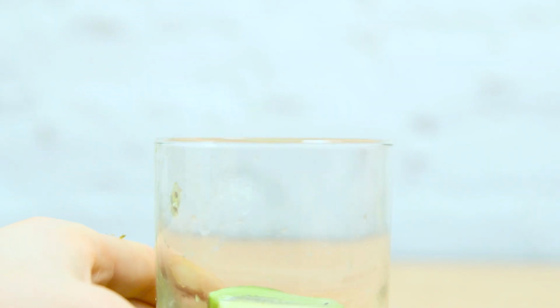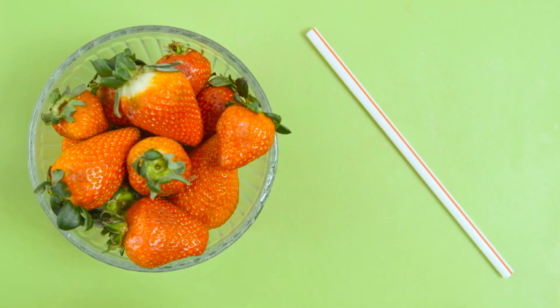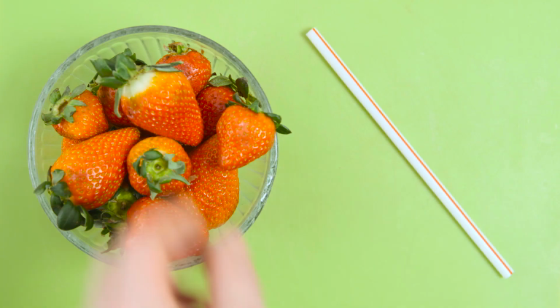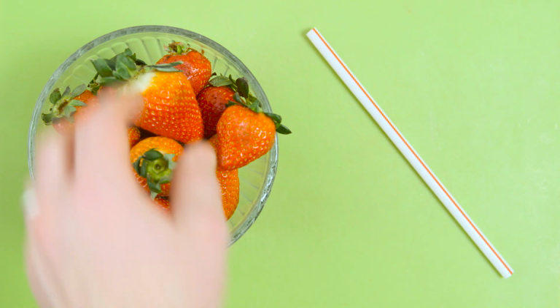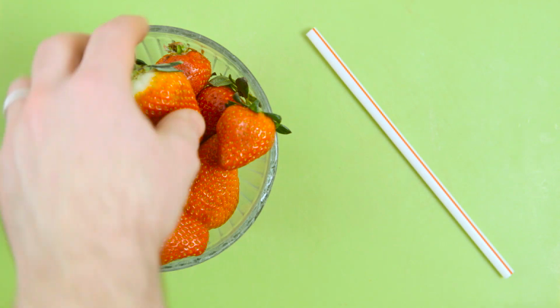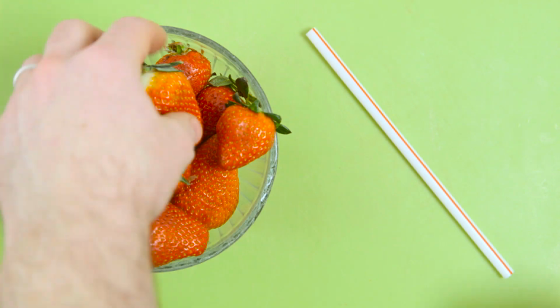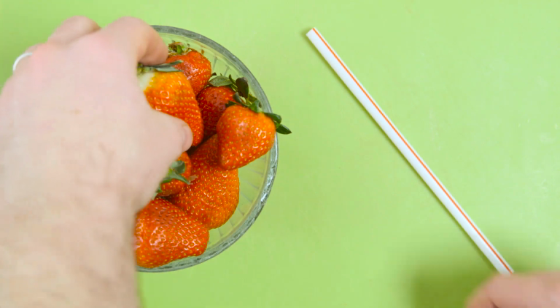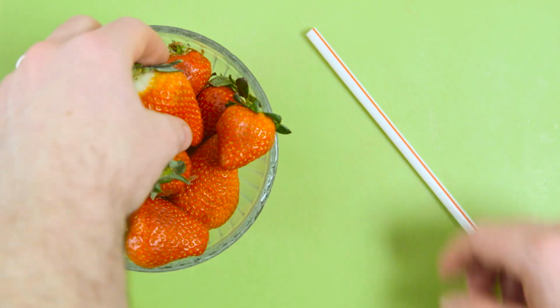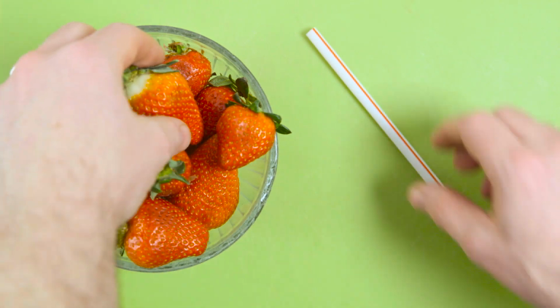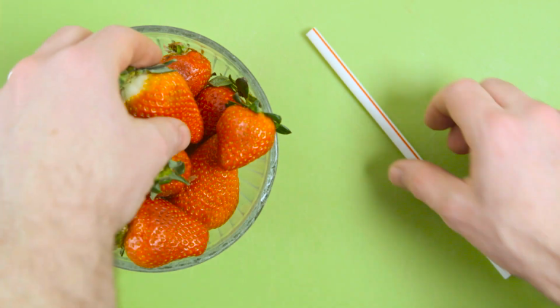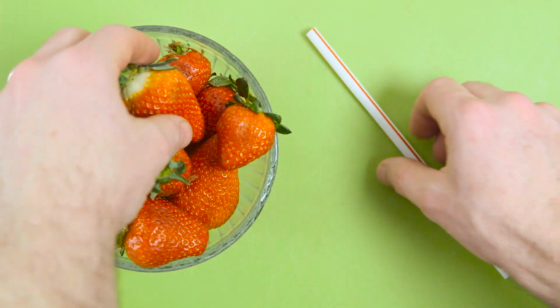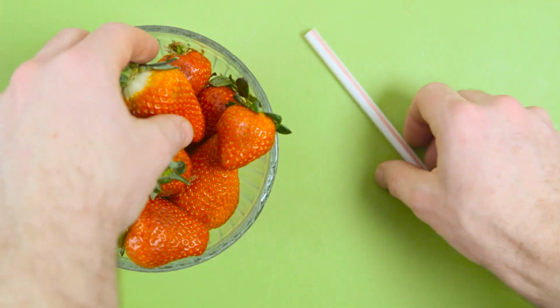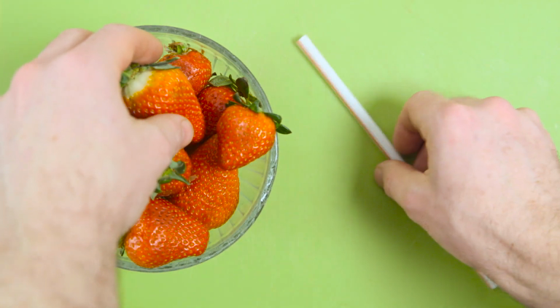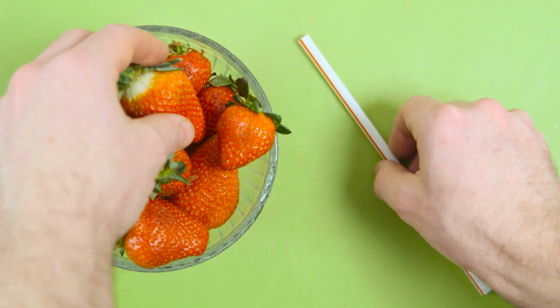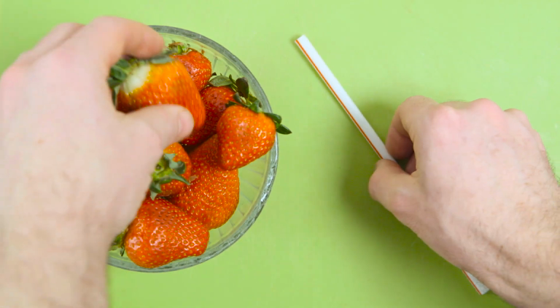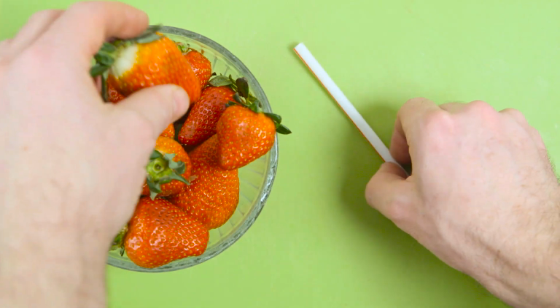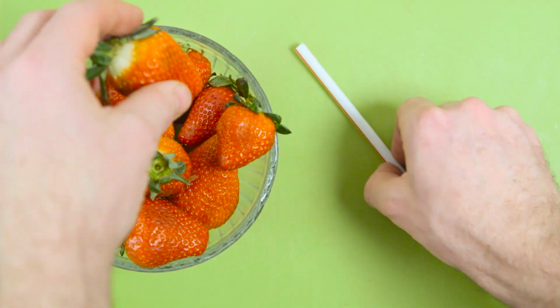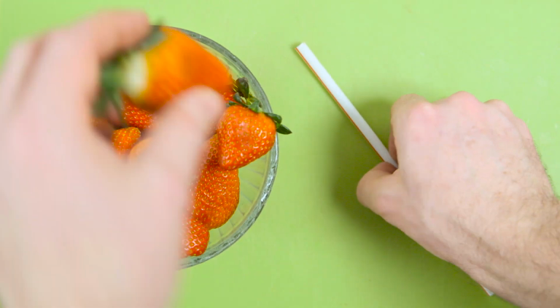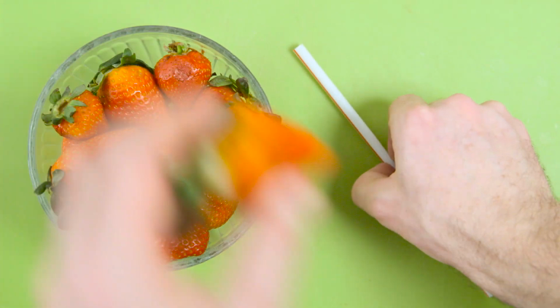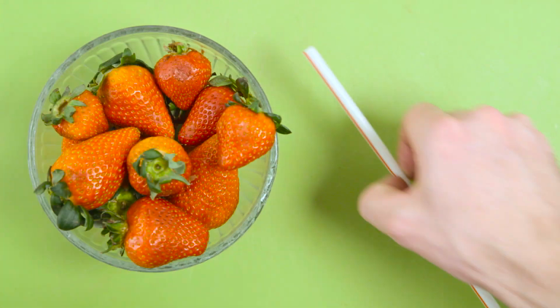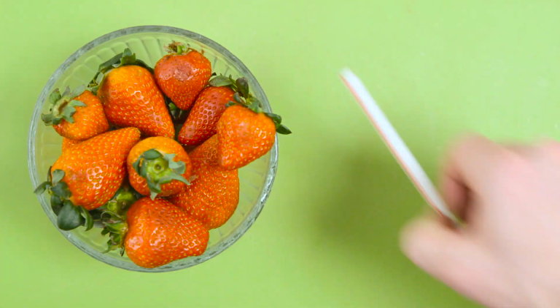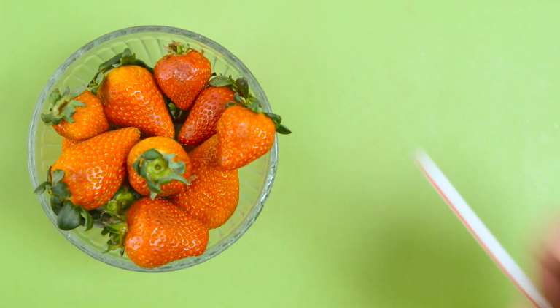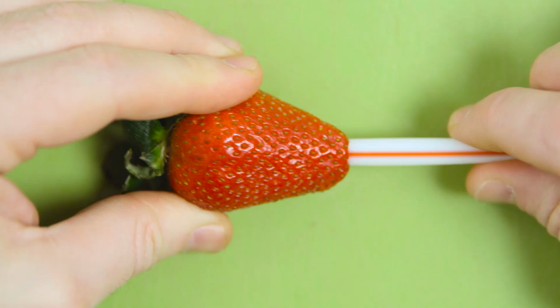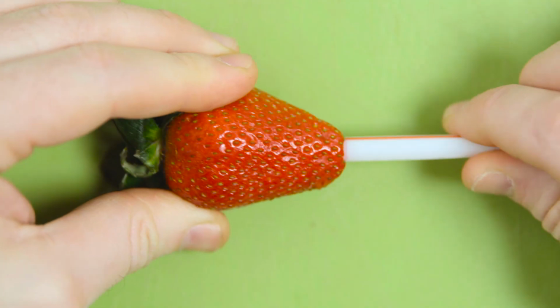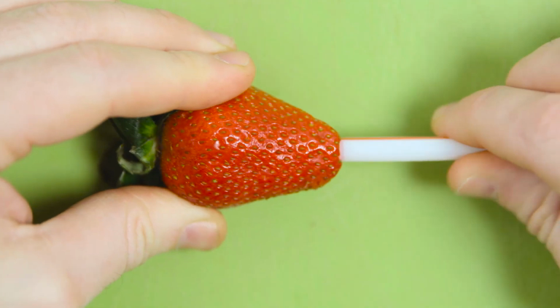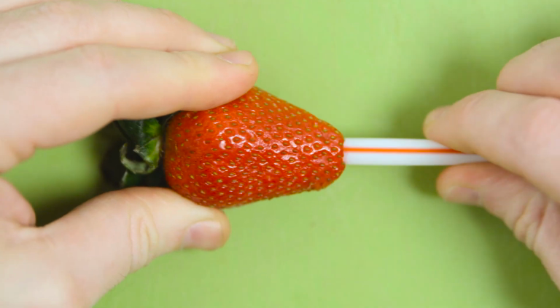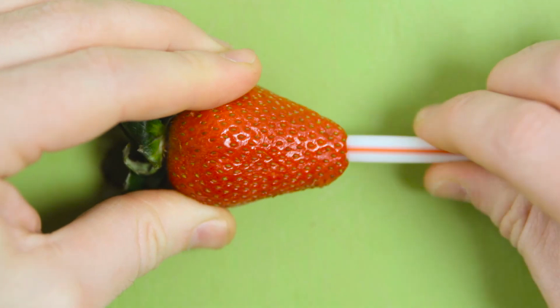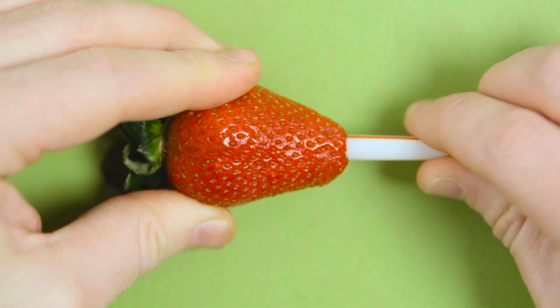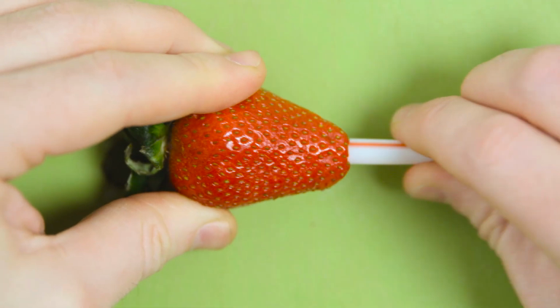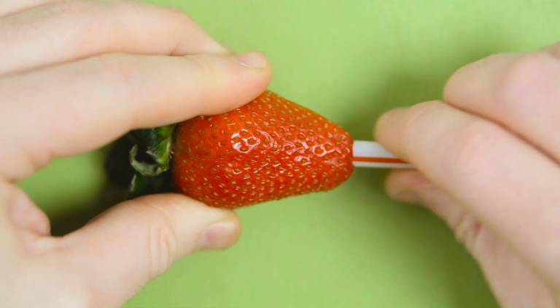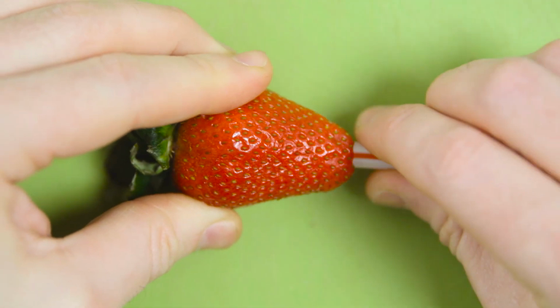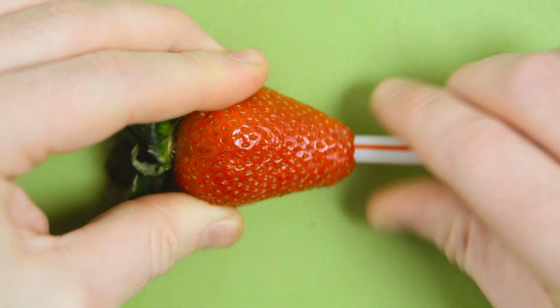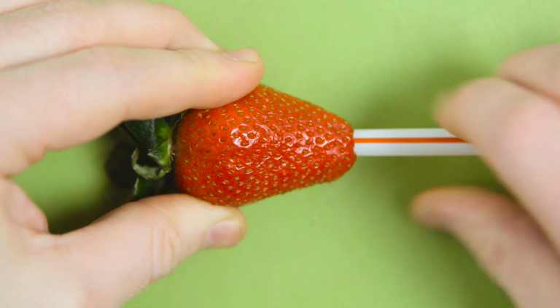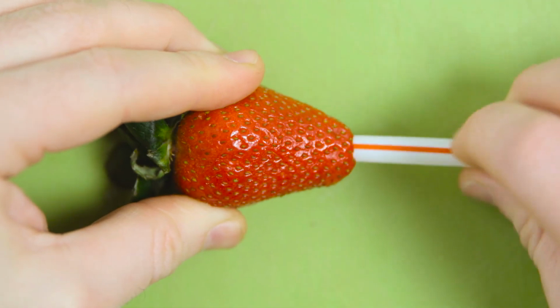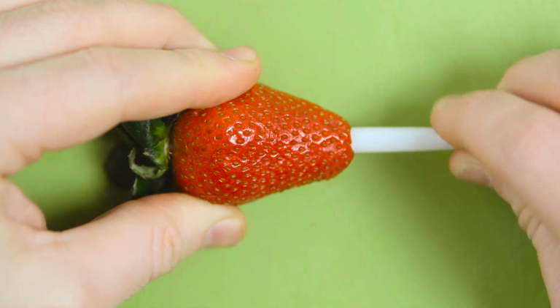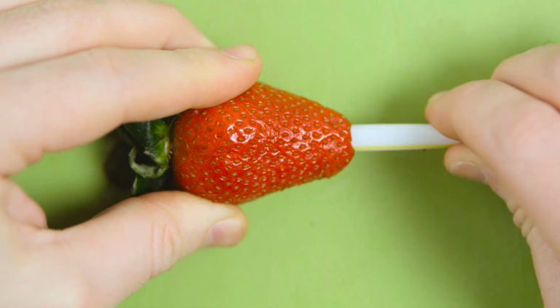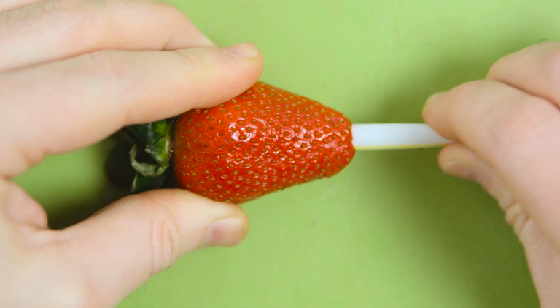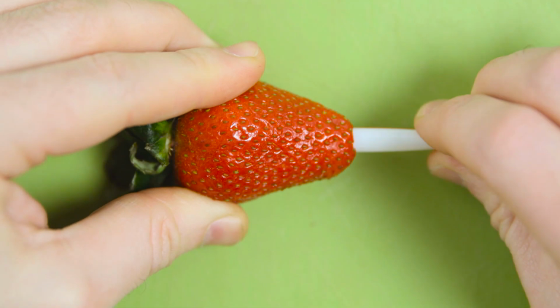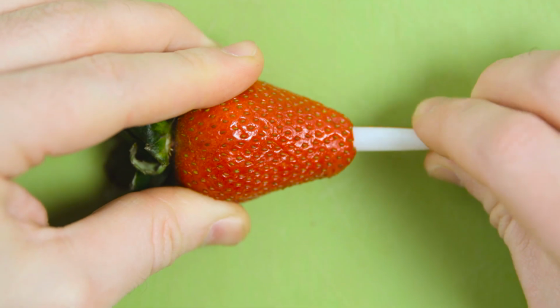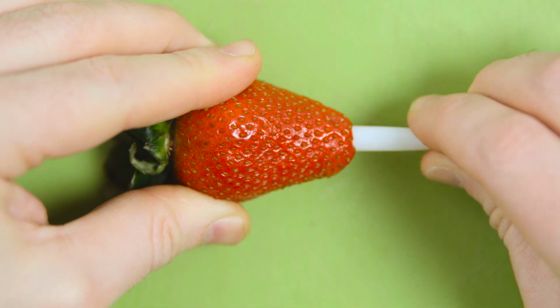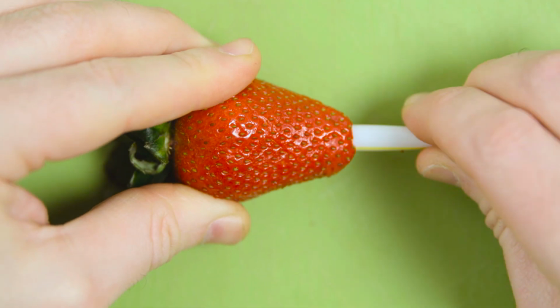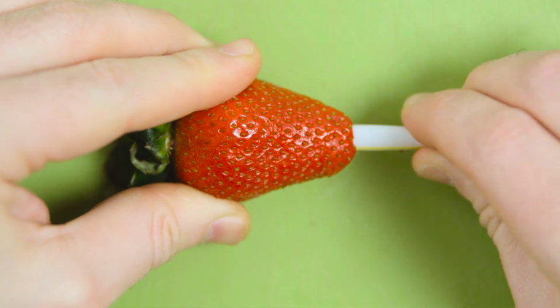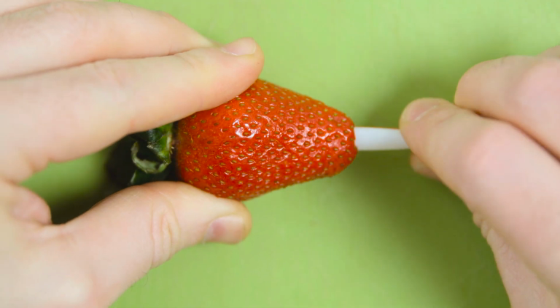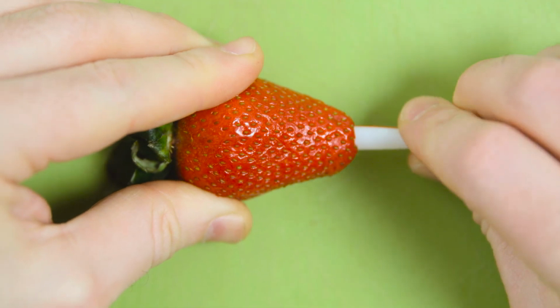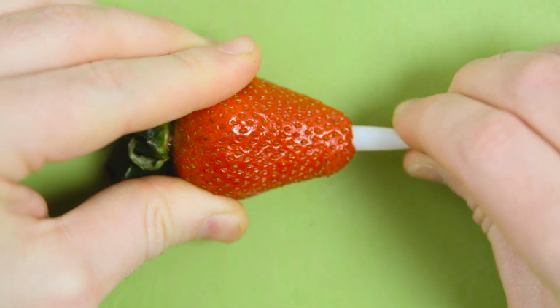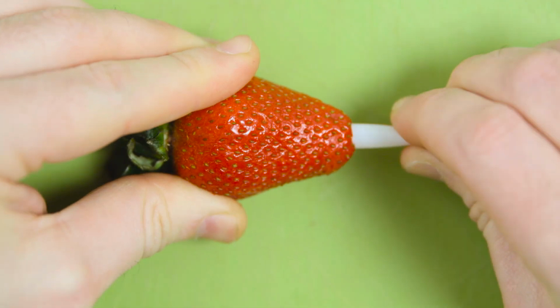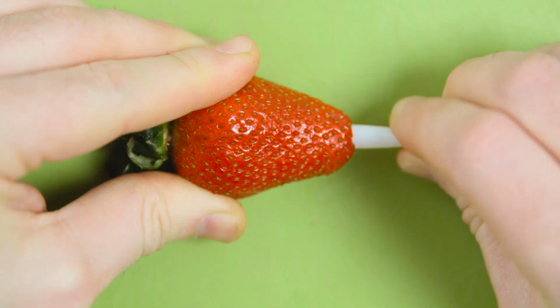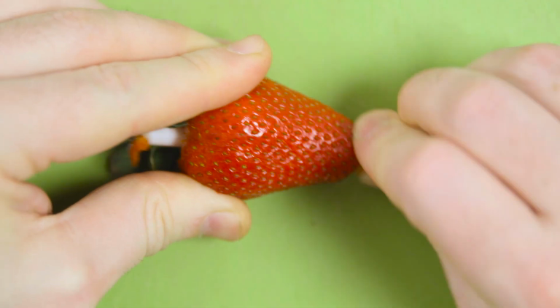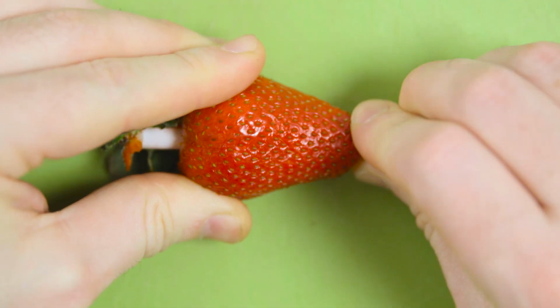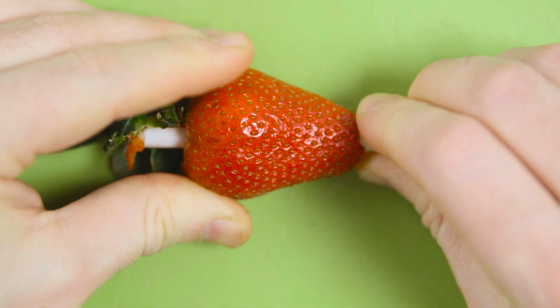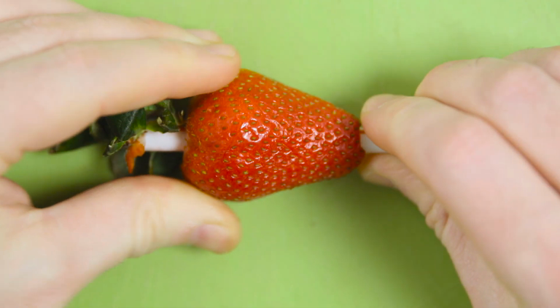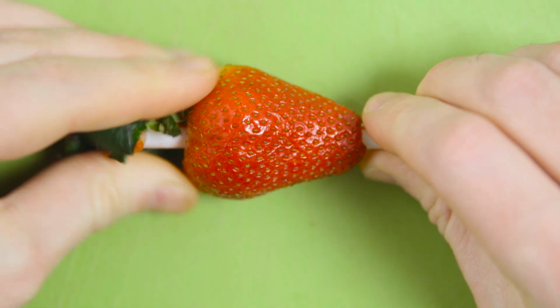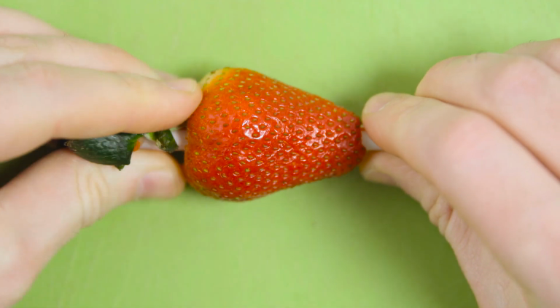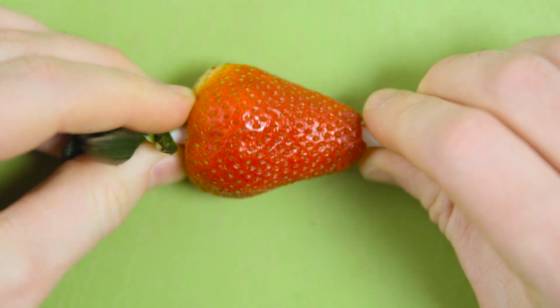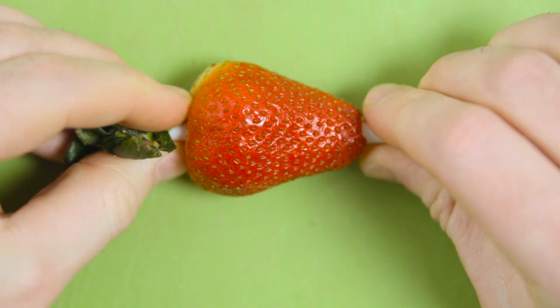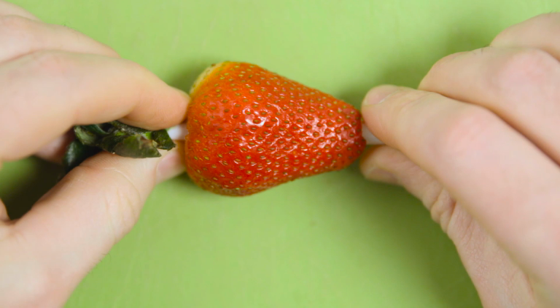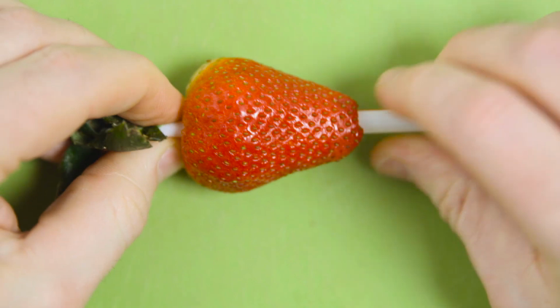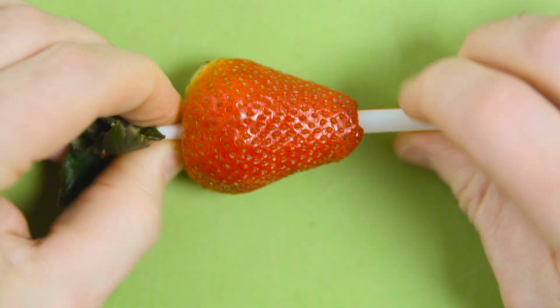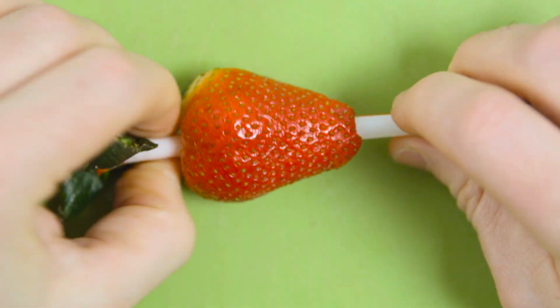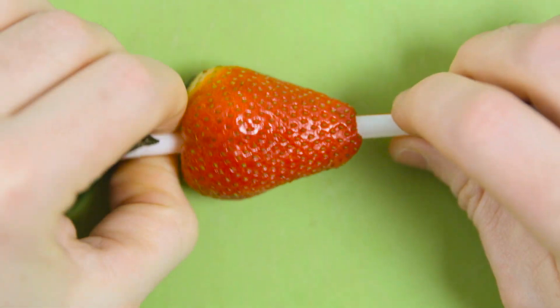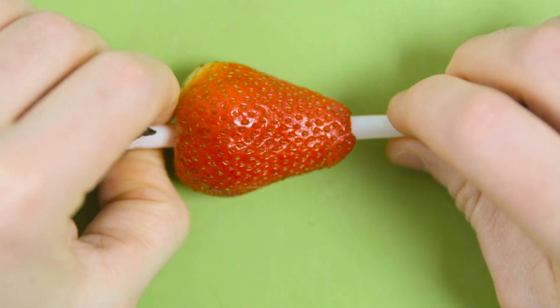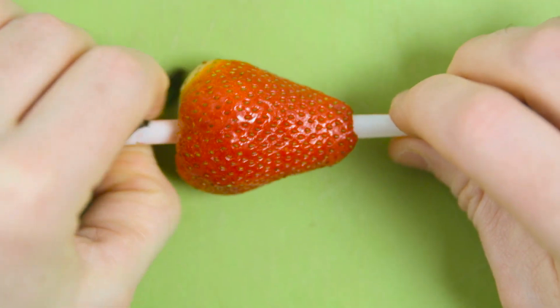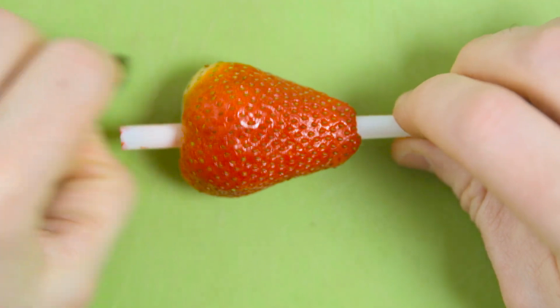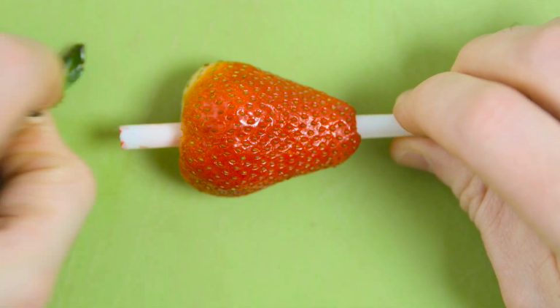Use a straw to de-core a strawberry. Simply push the straw through the bottom of the berry all the way through the top, removing the core.